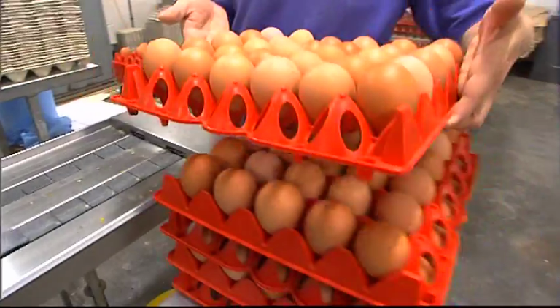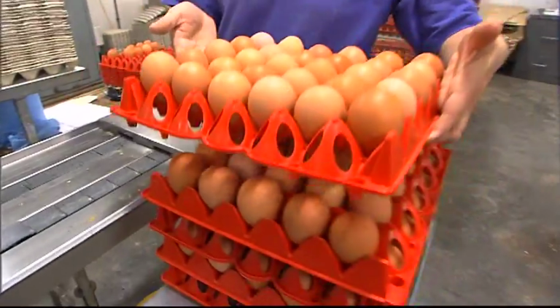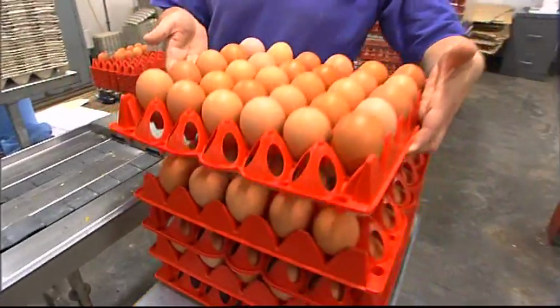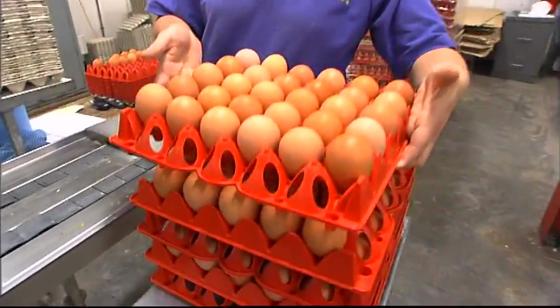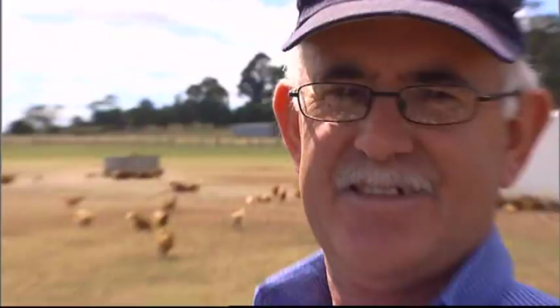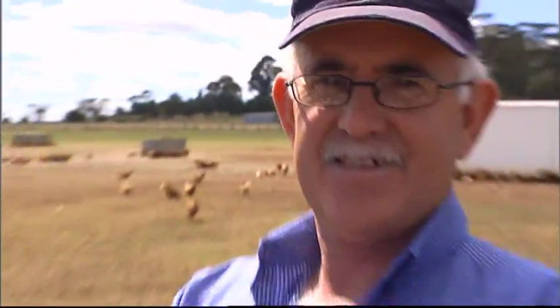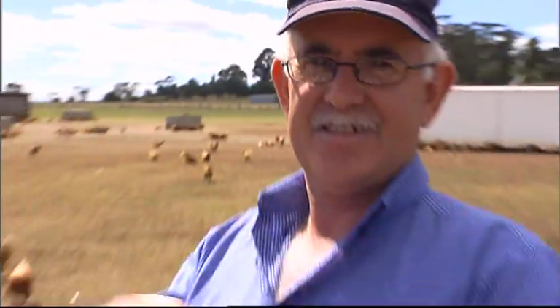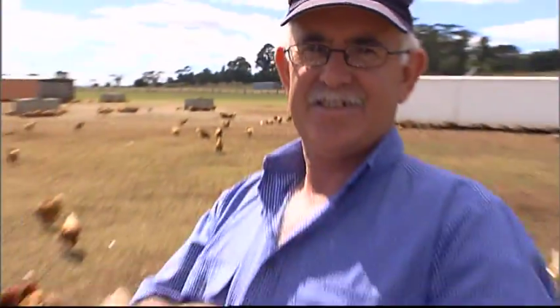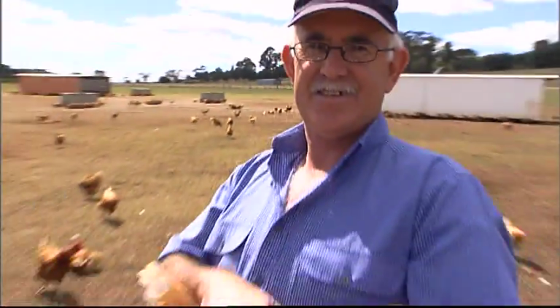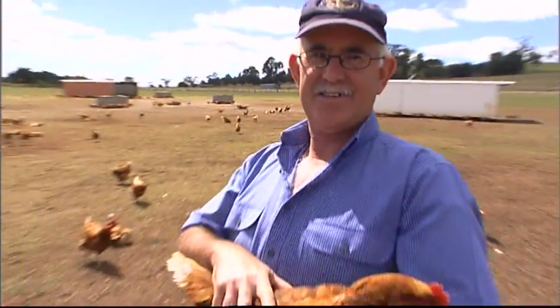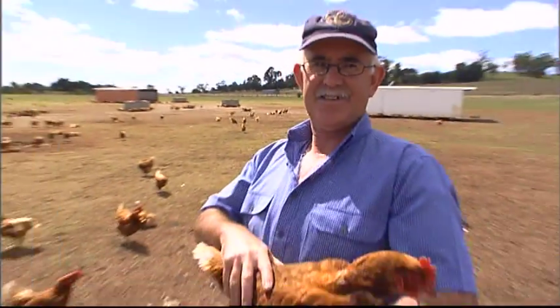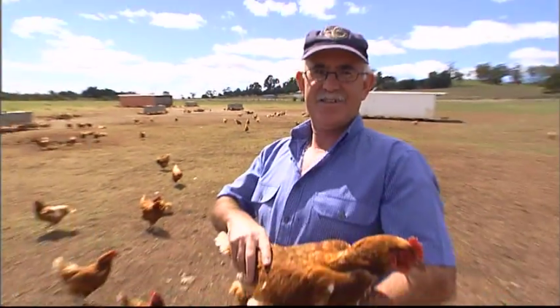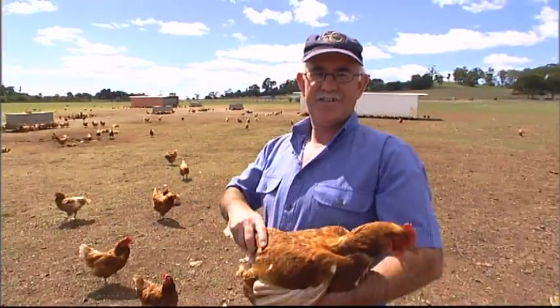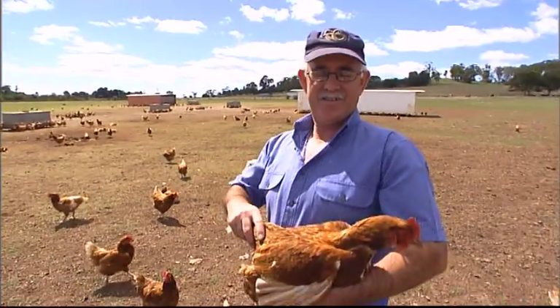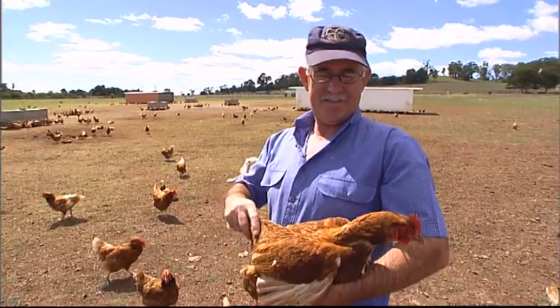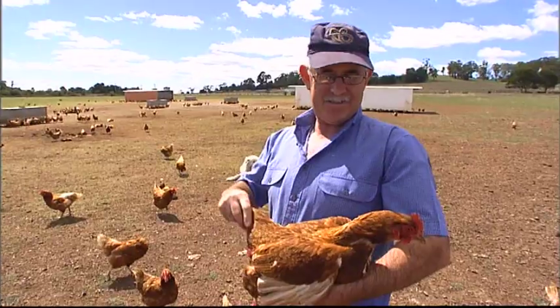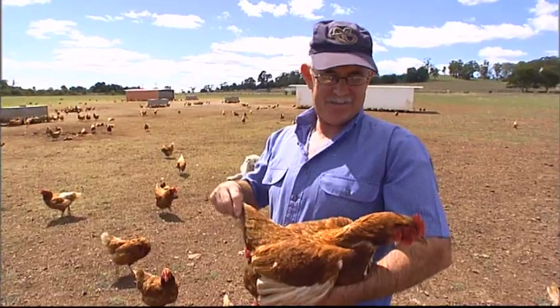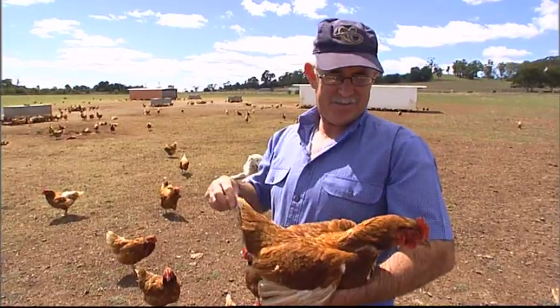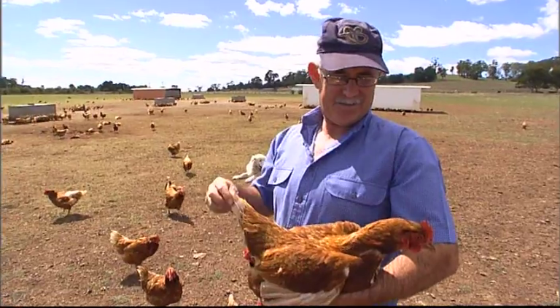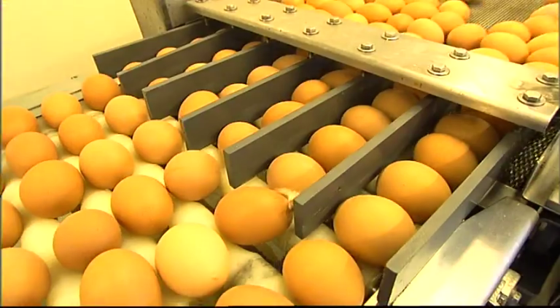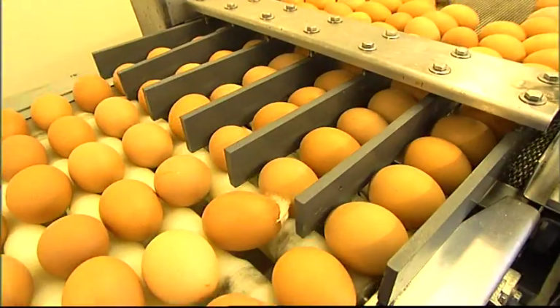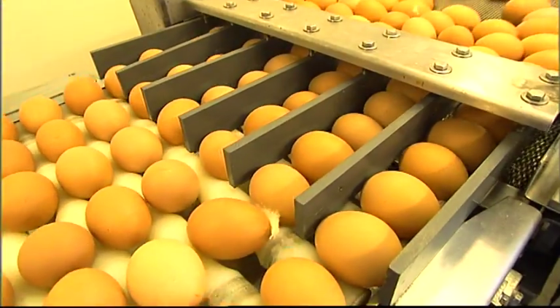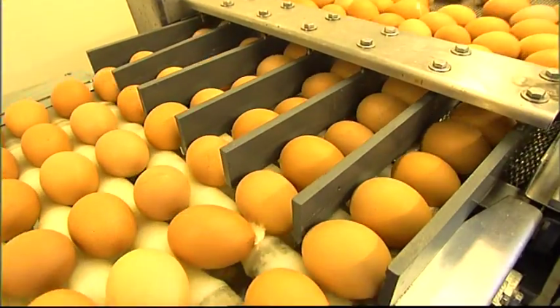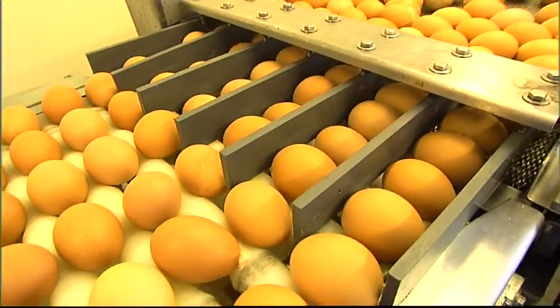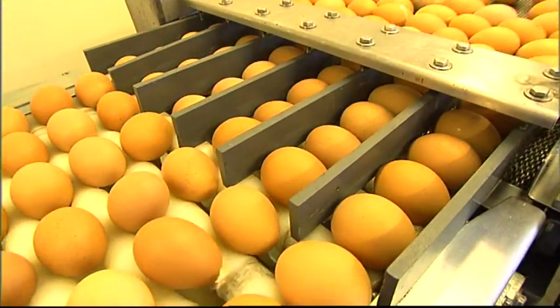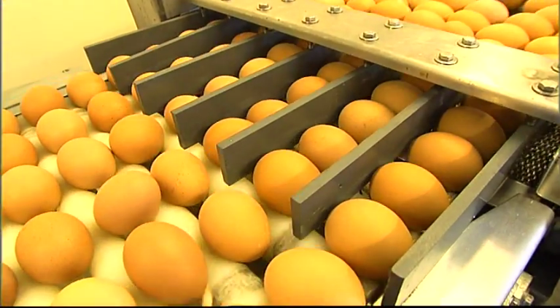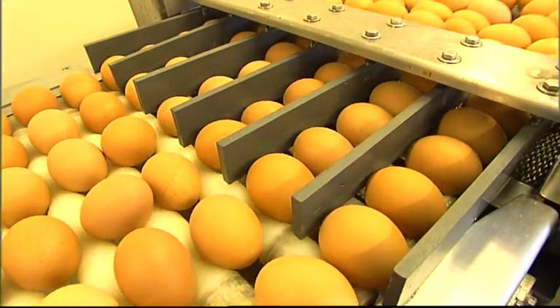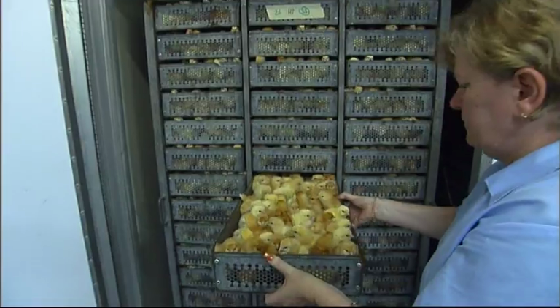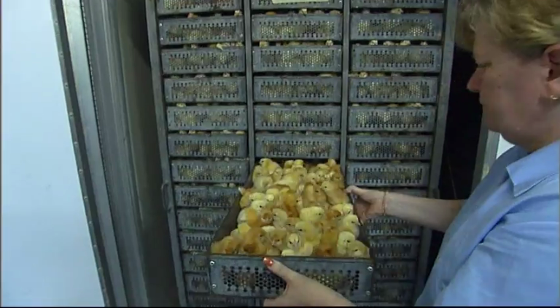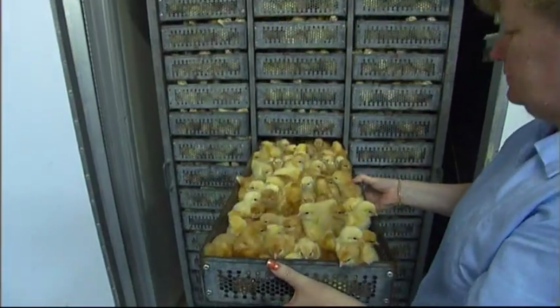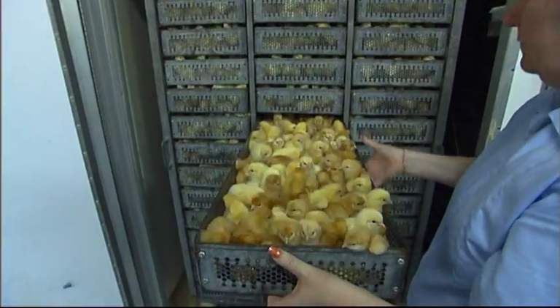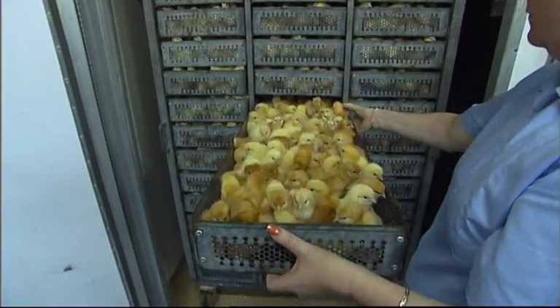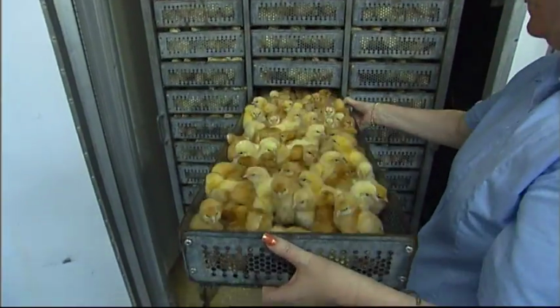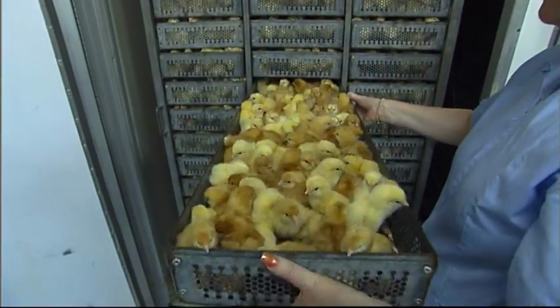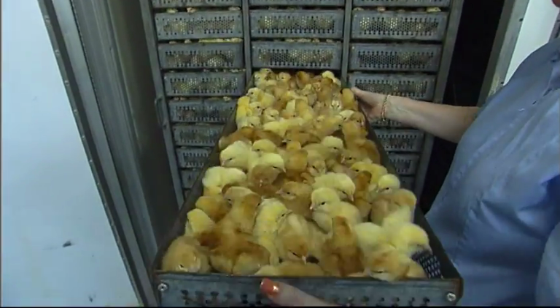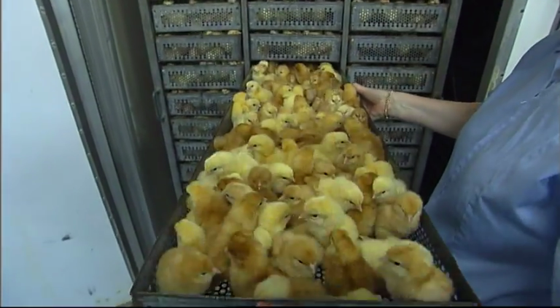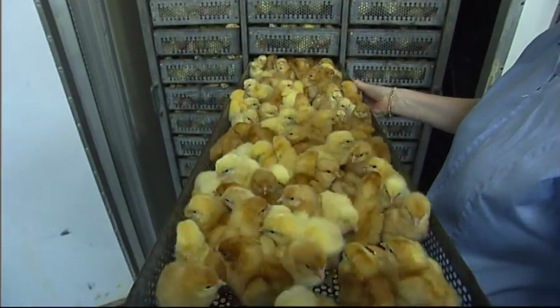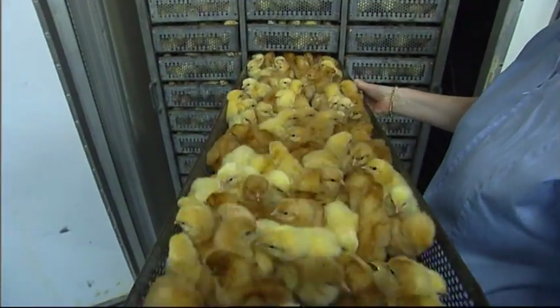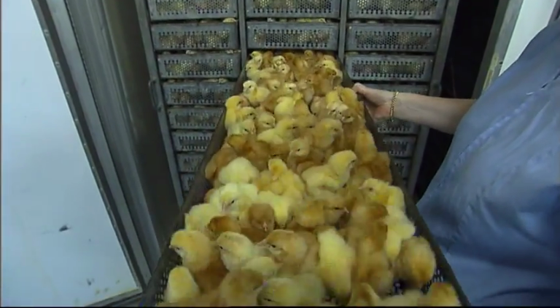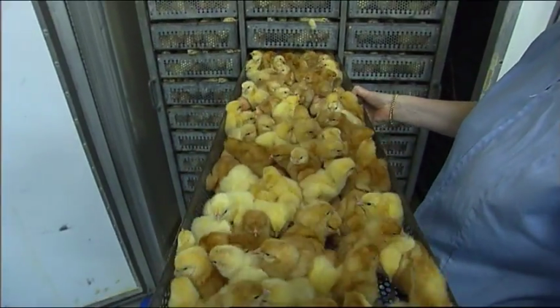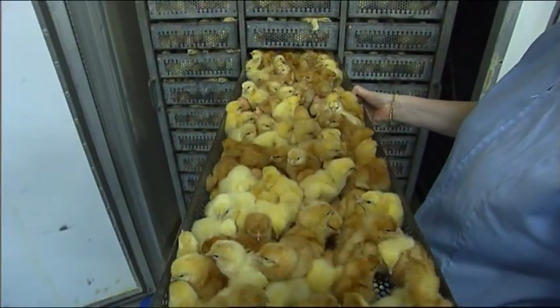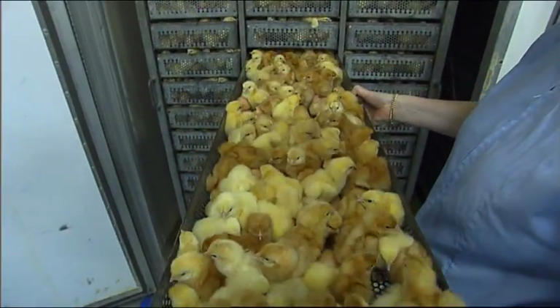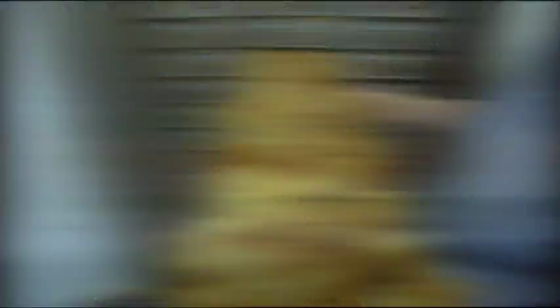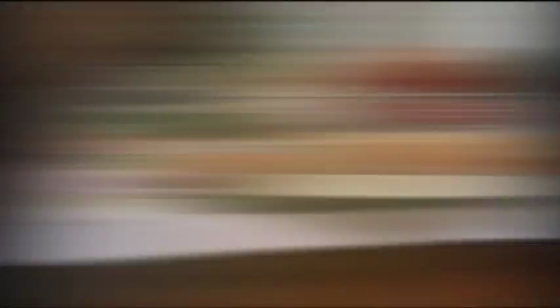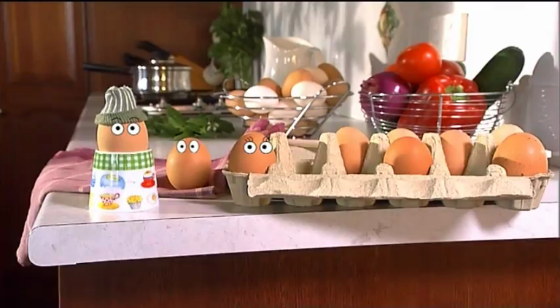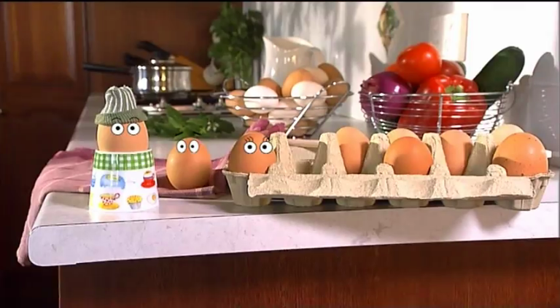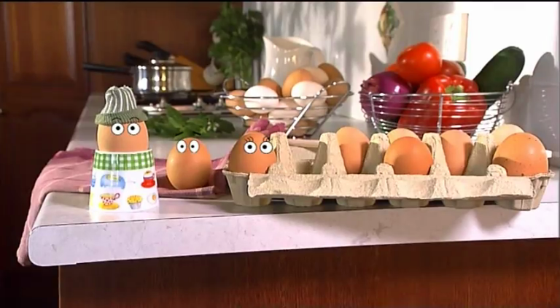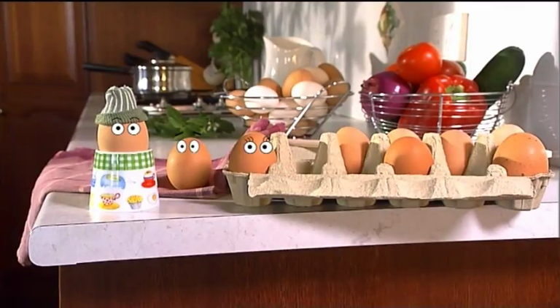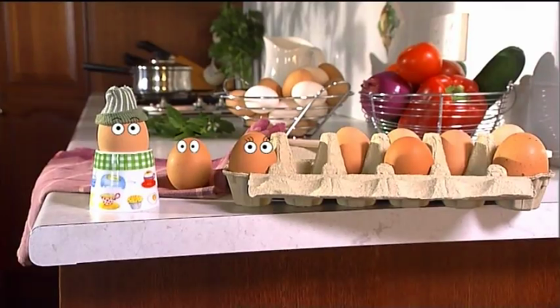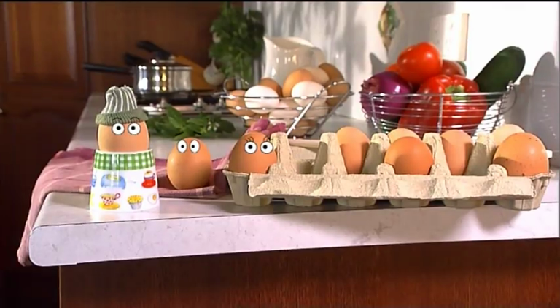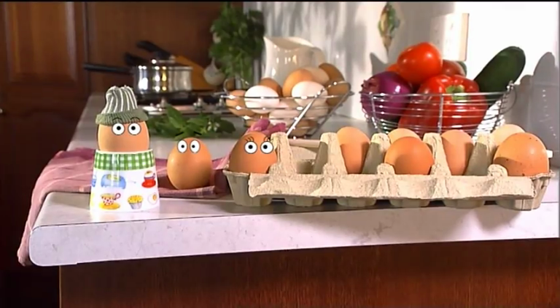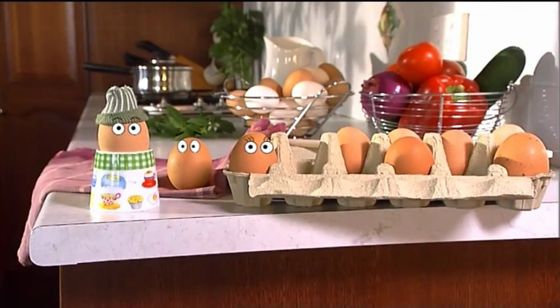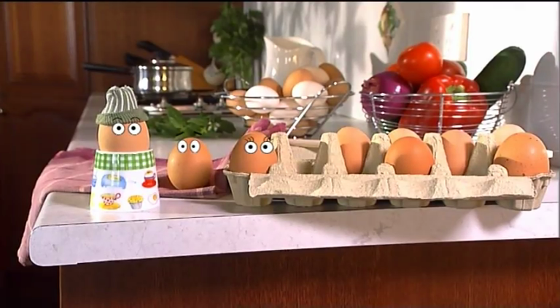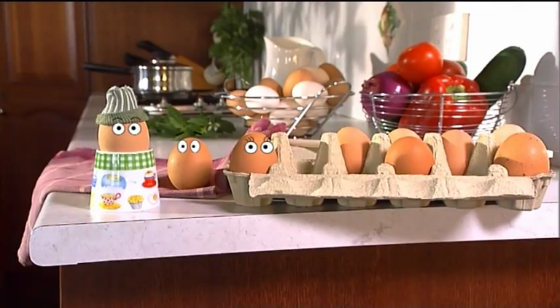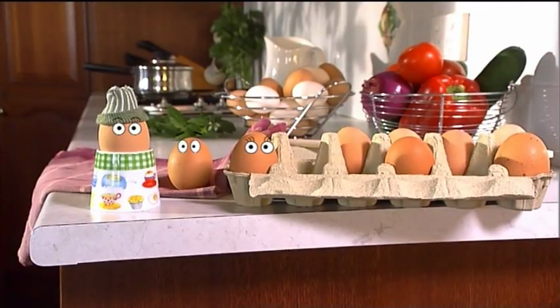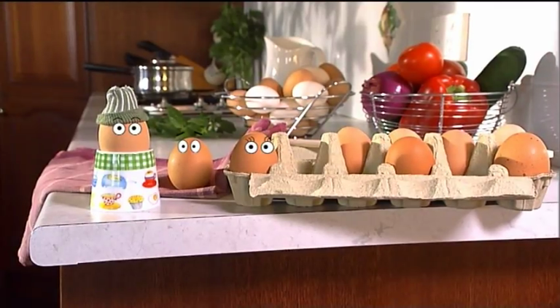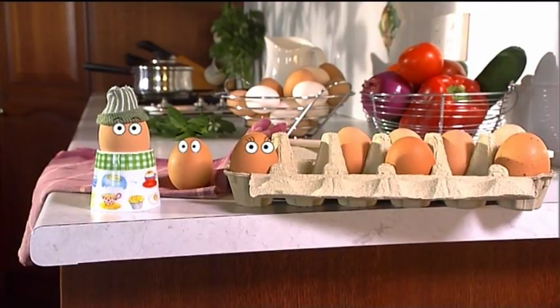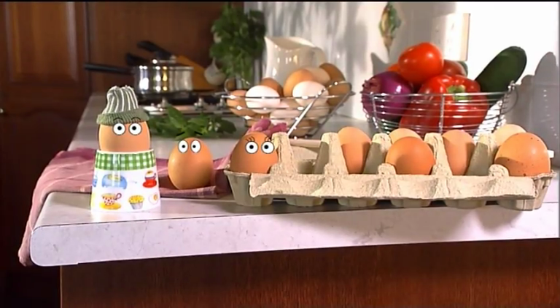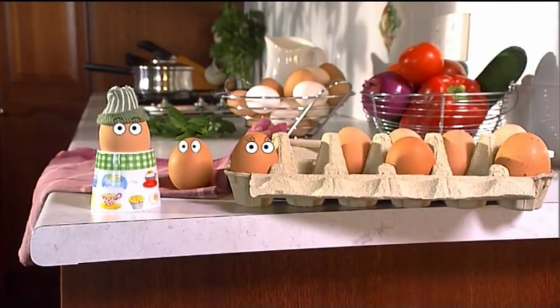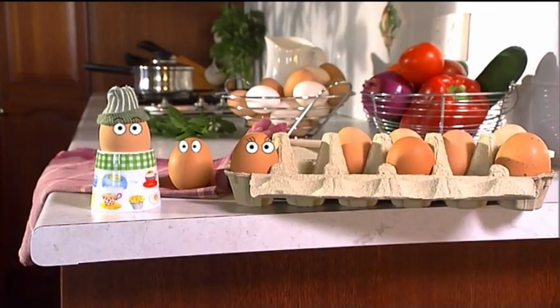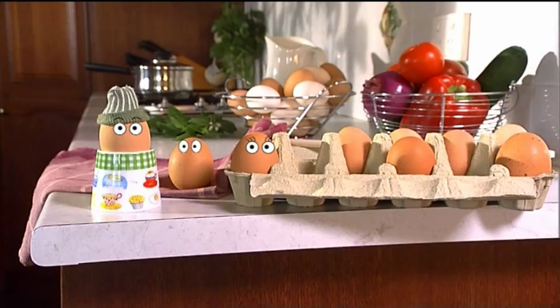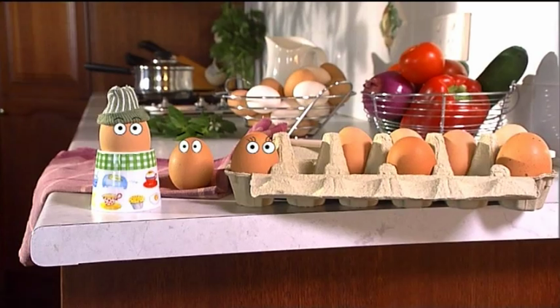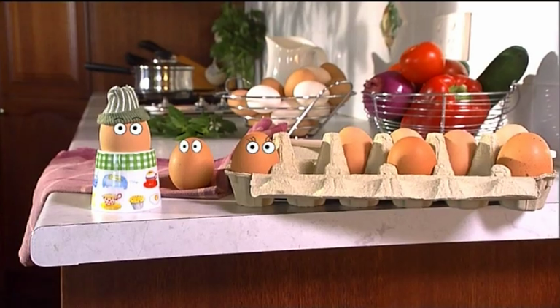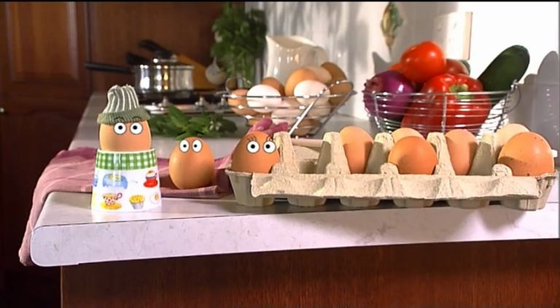So now we all know the story behind where our eggs come from. The big question is, who wants to help me make scrambled eggs?